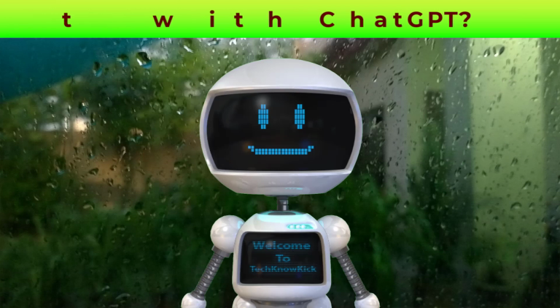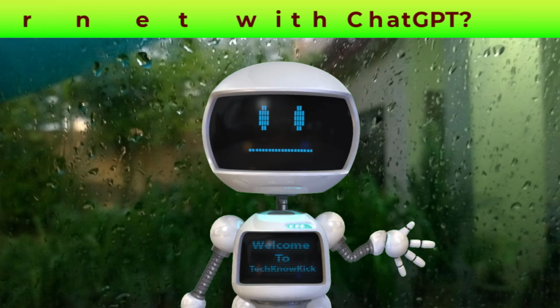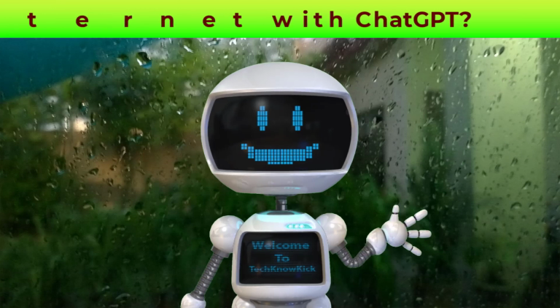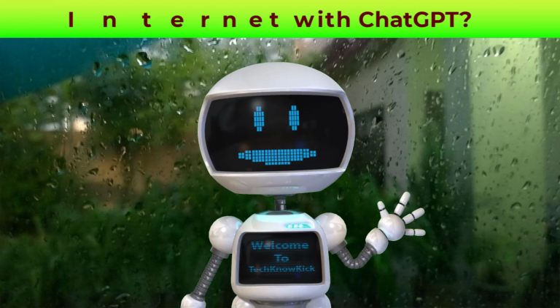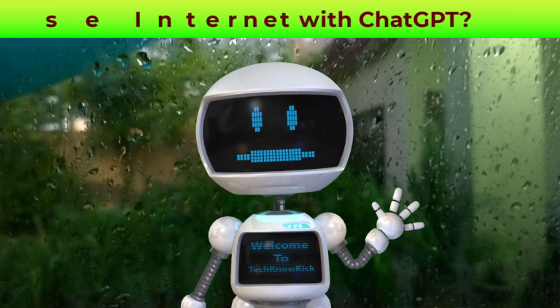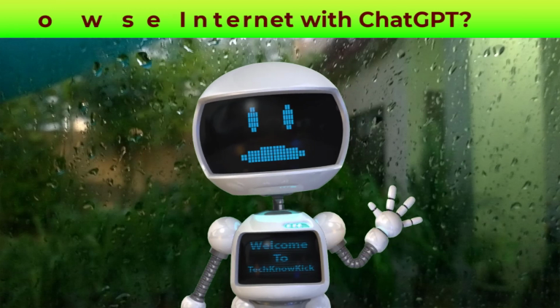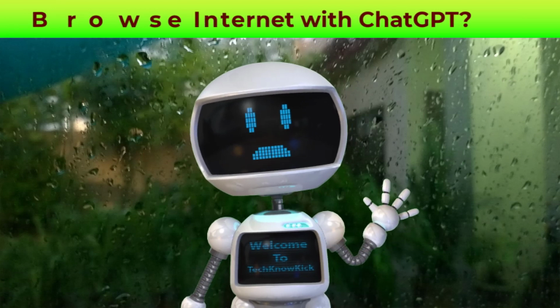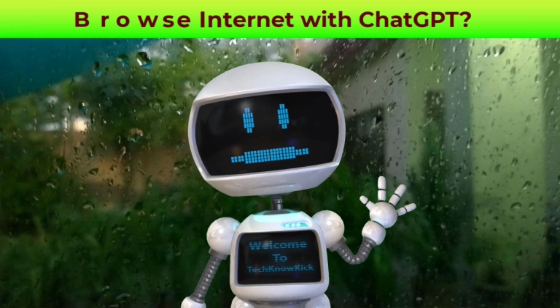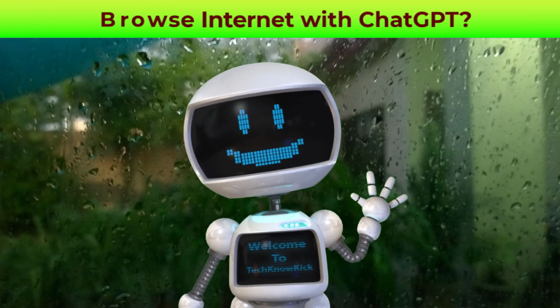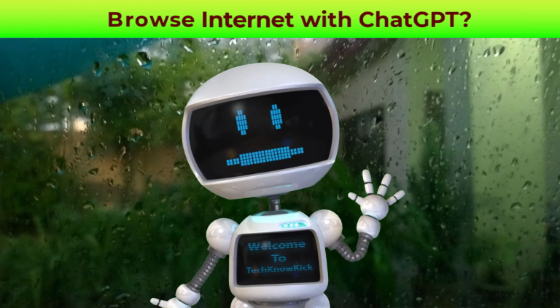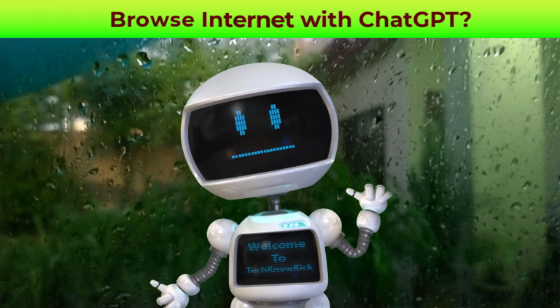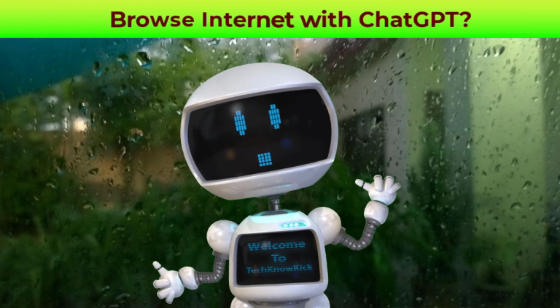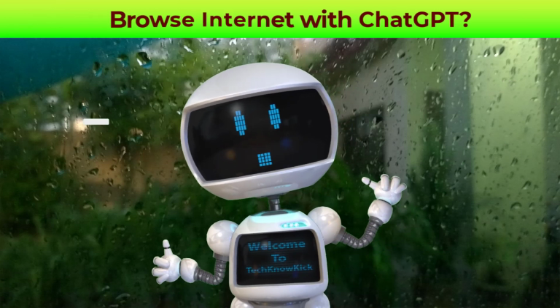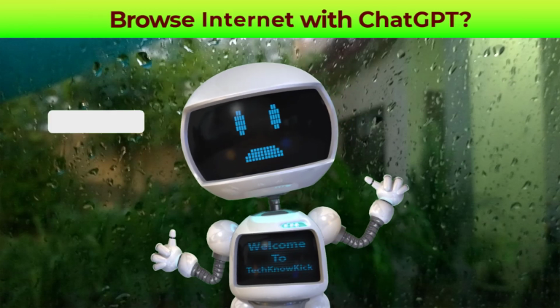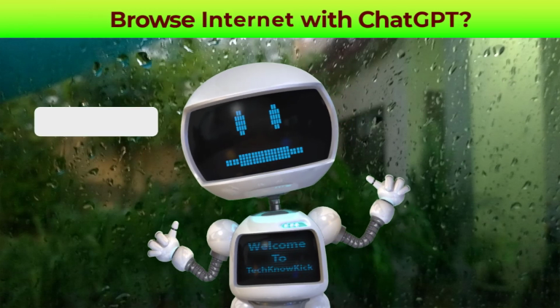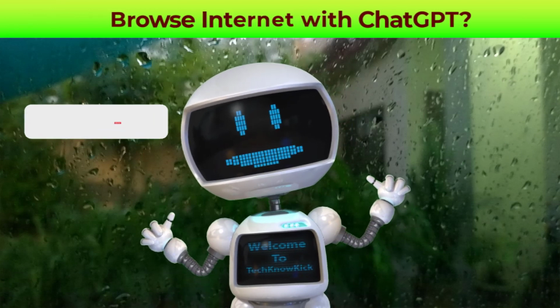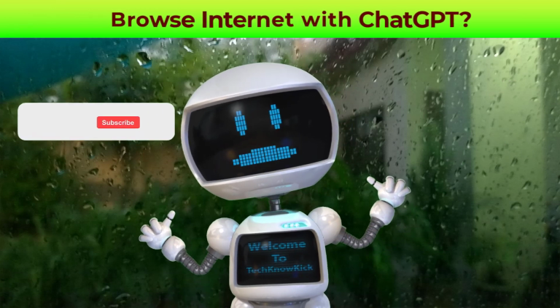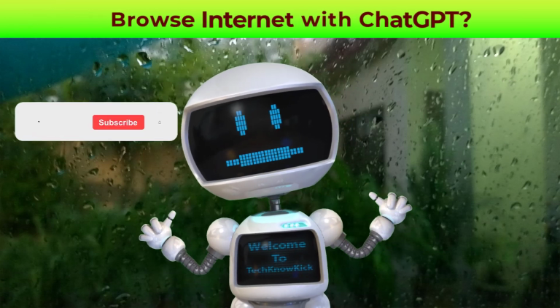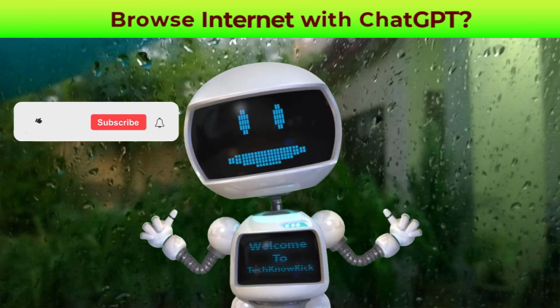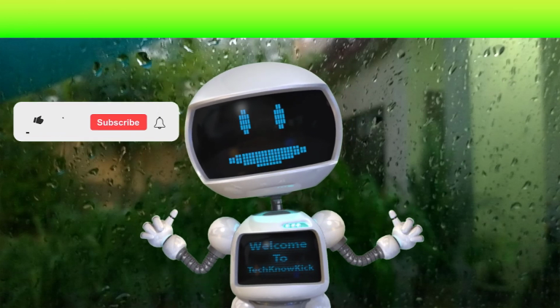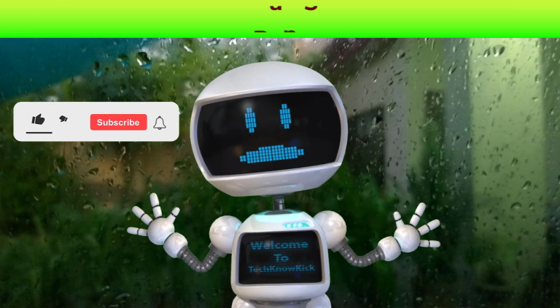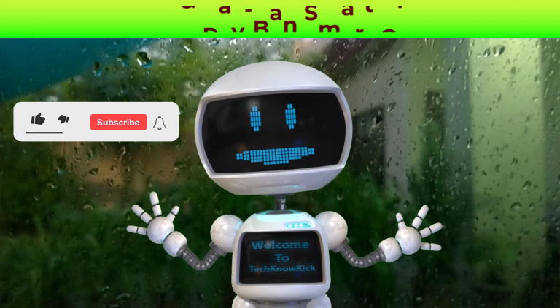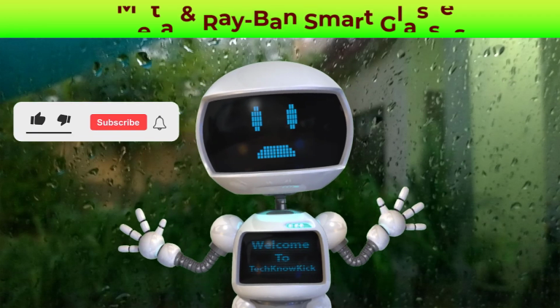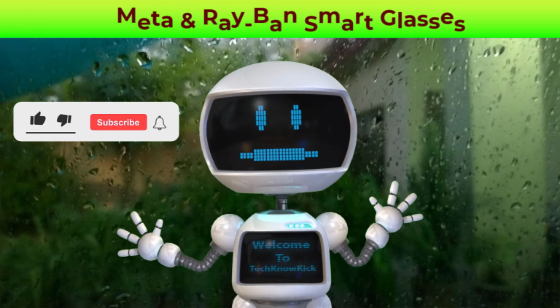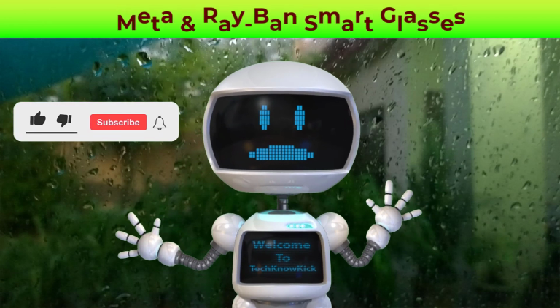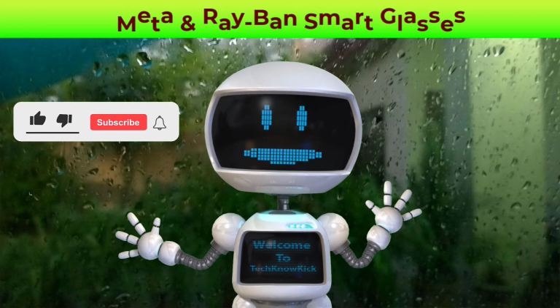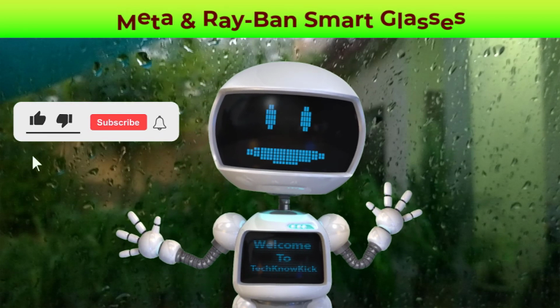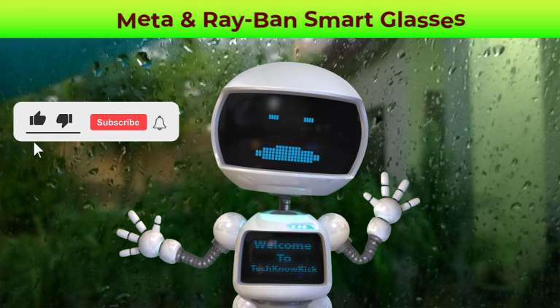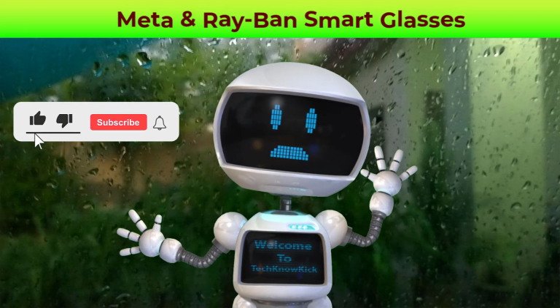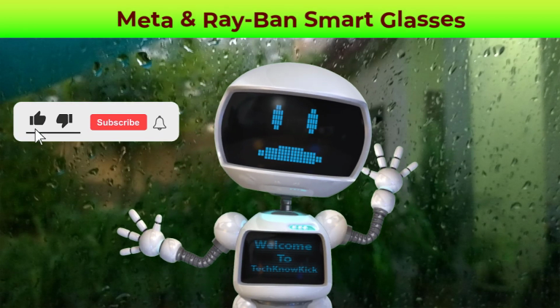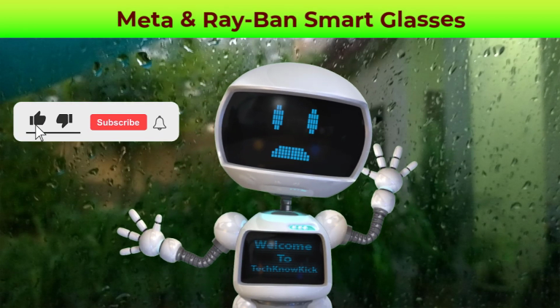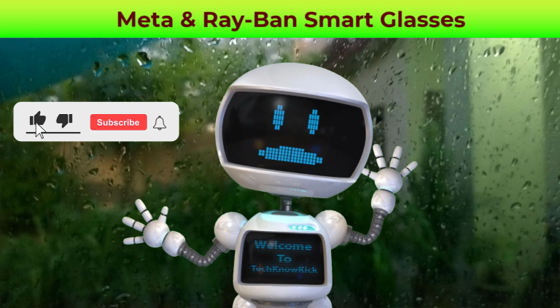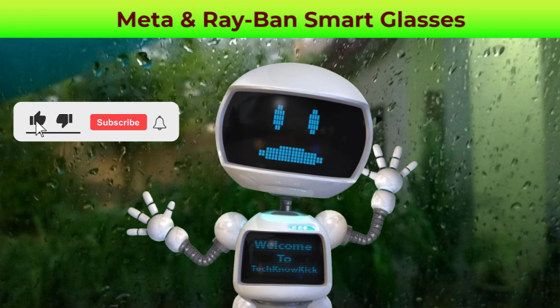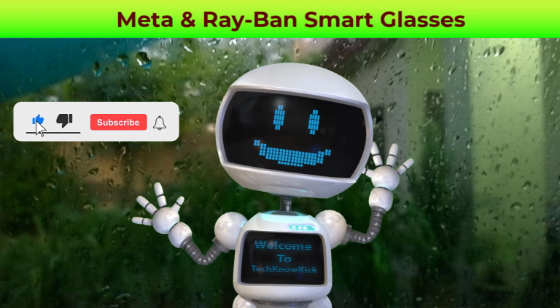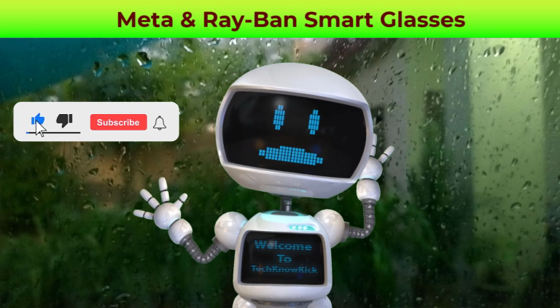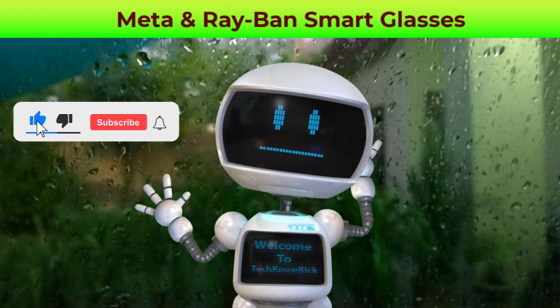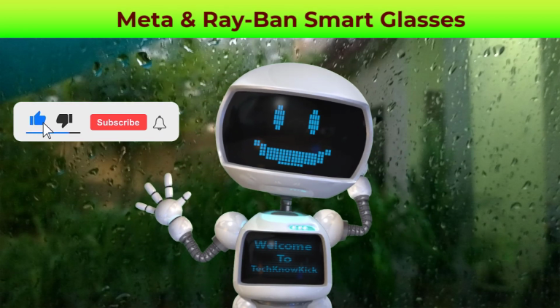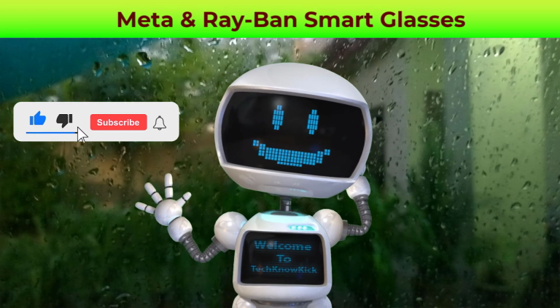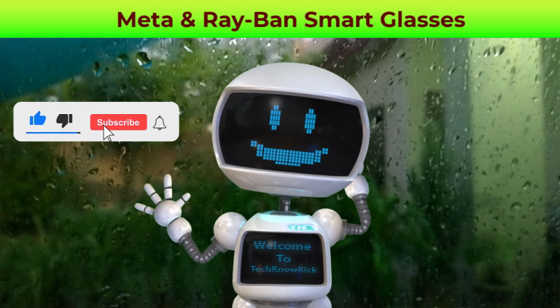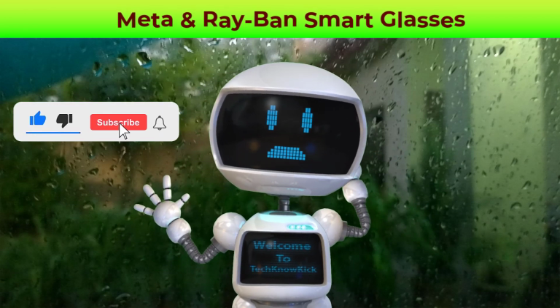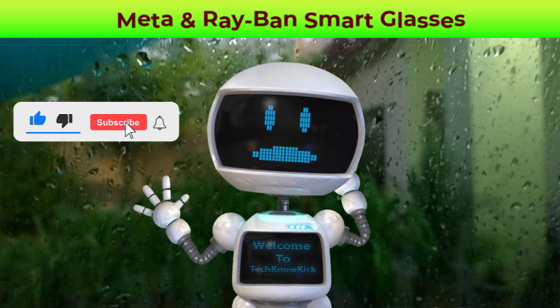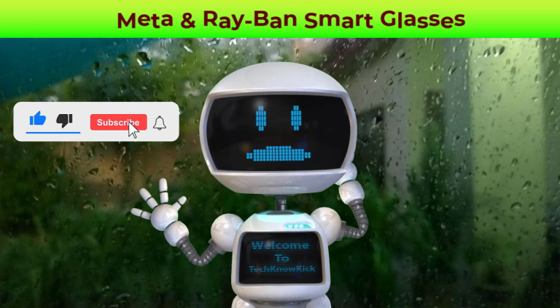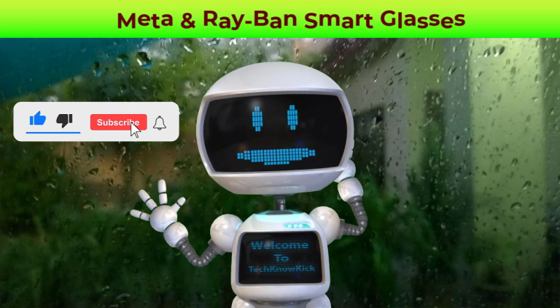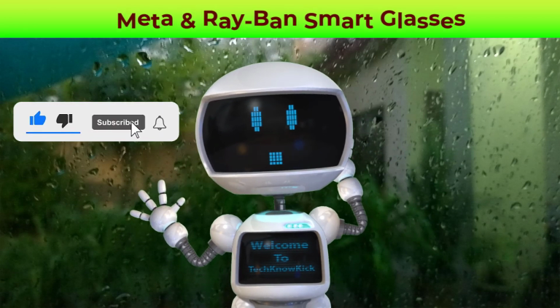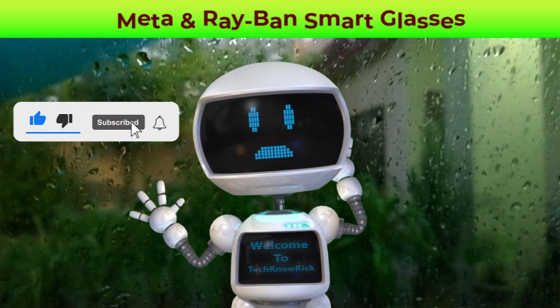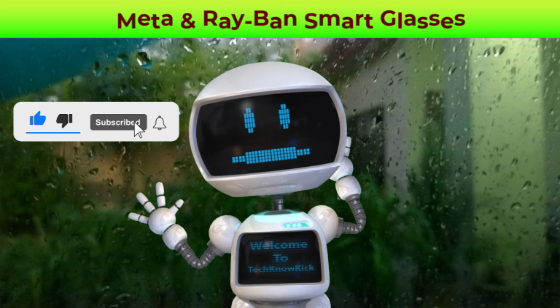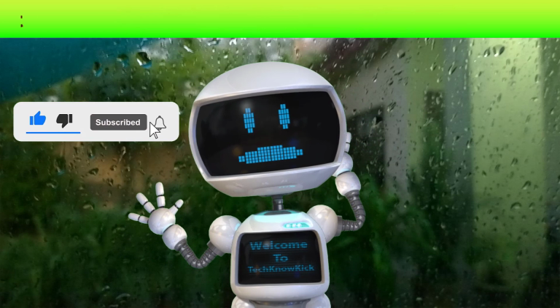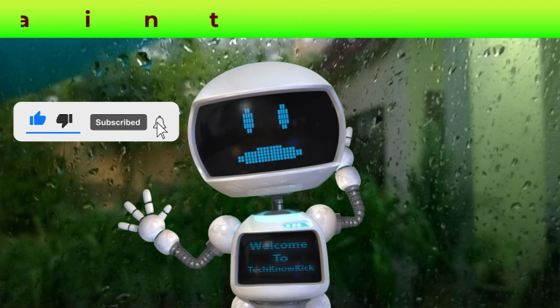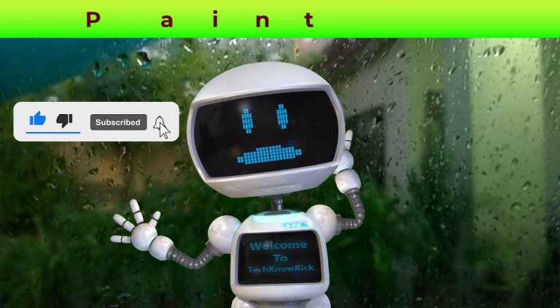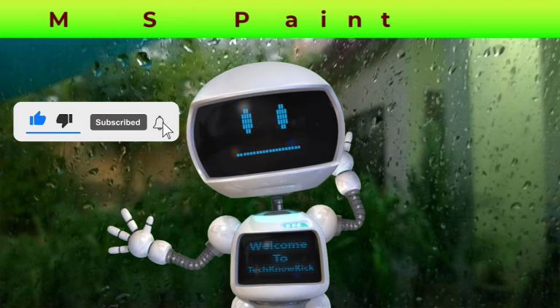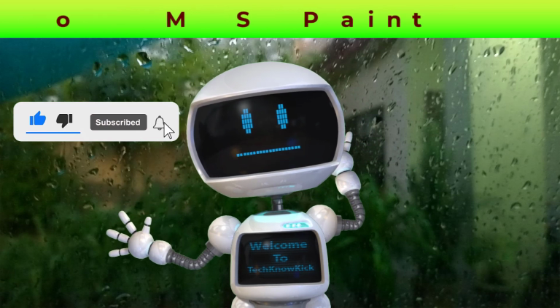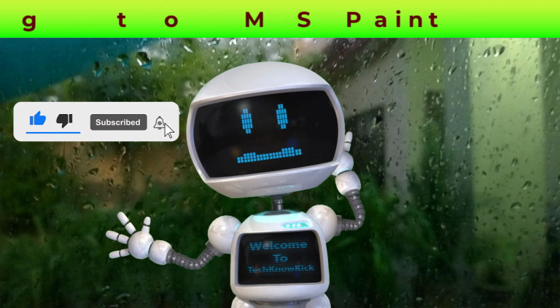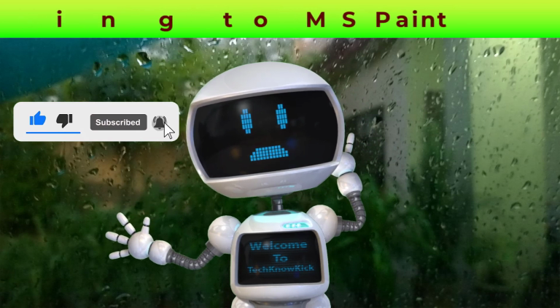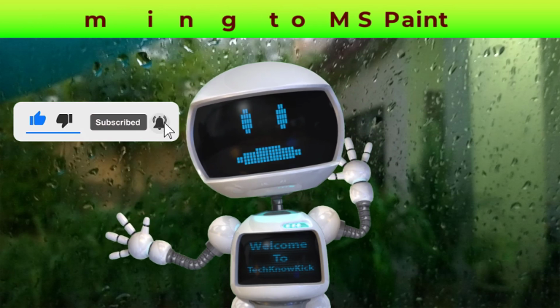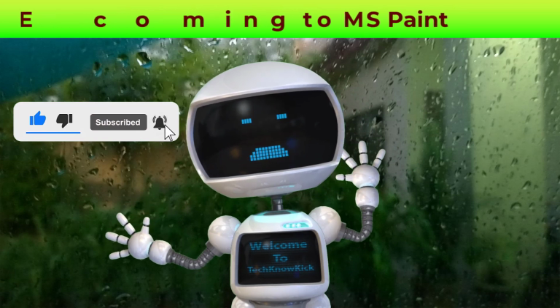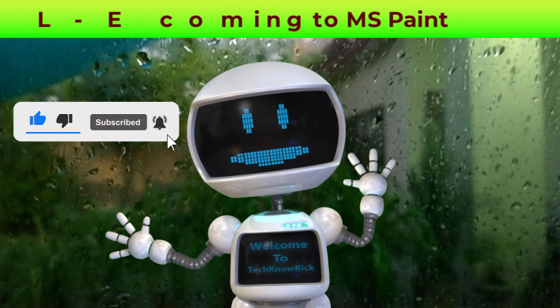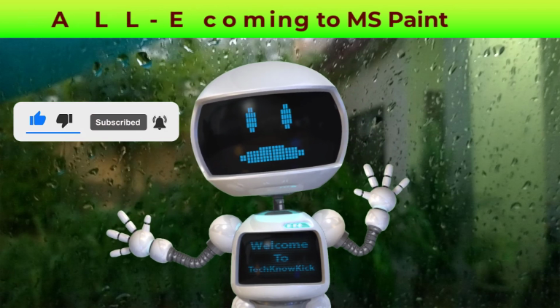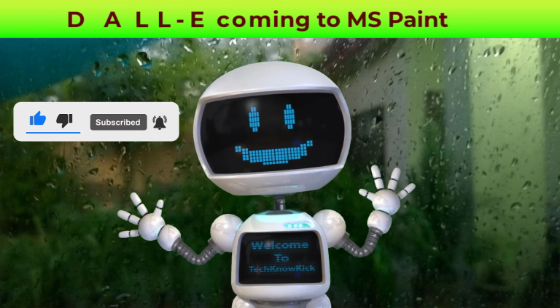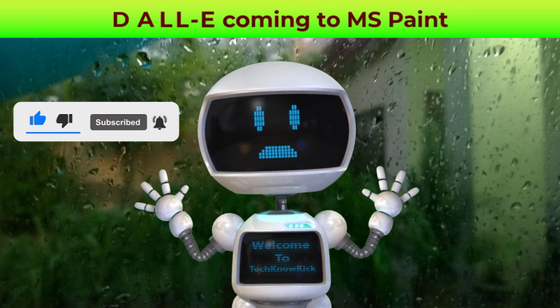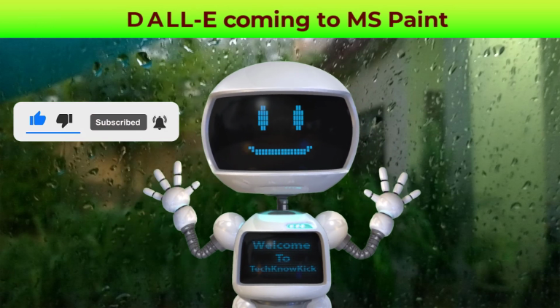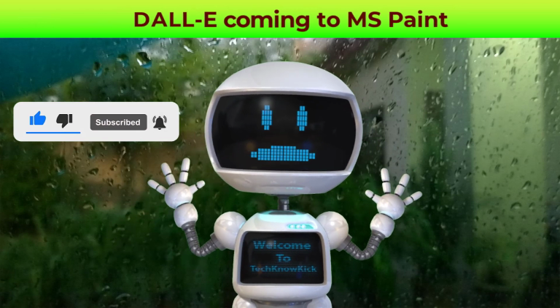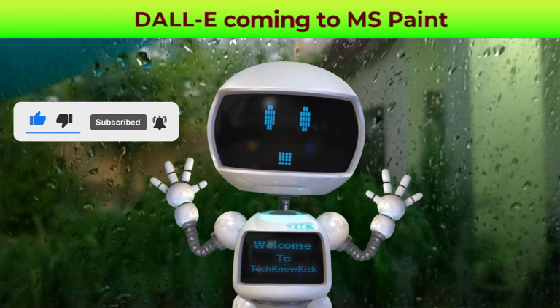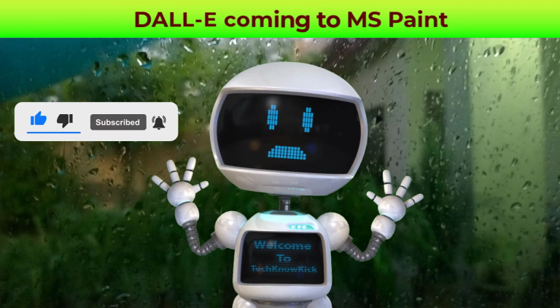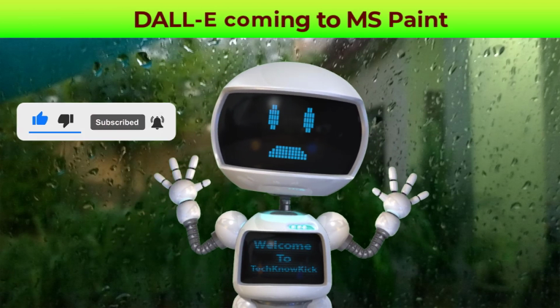Well, that's a wrap. Do like this video, share this video and subscribe to my channel. See you next week for more happenings in the tech world.